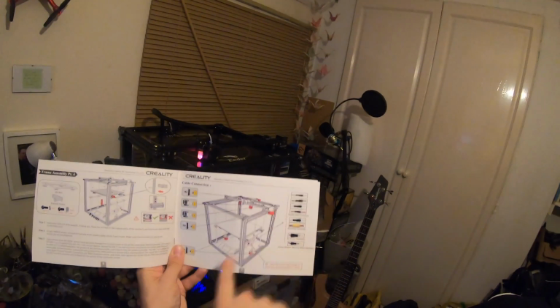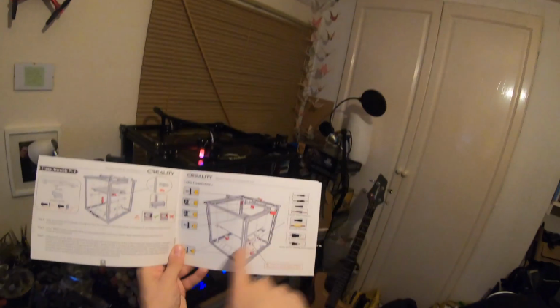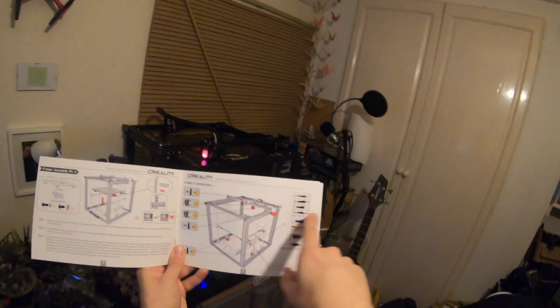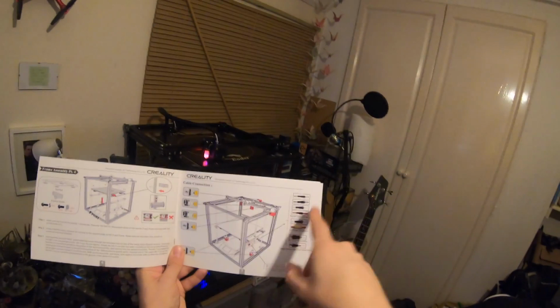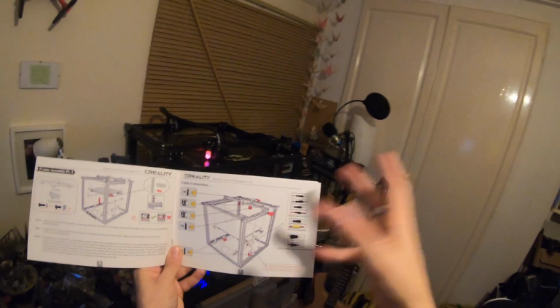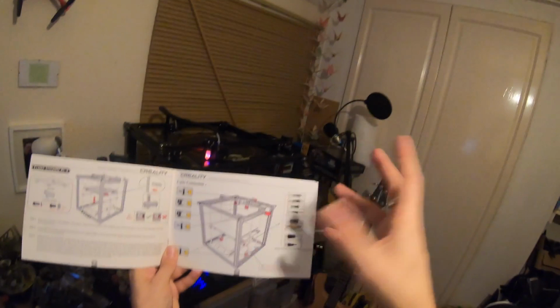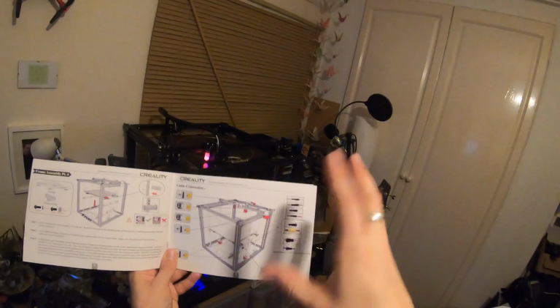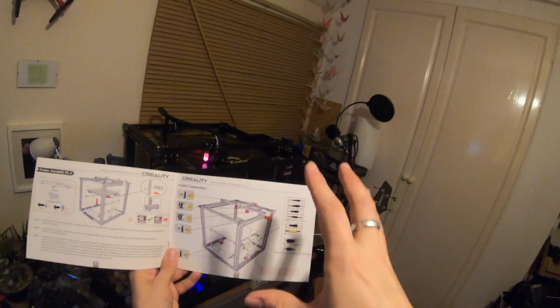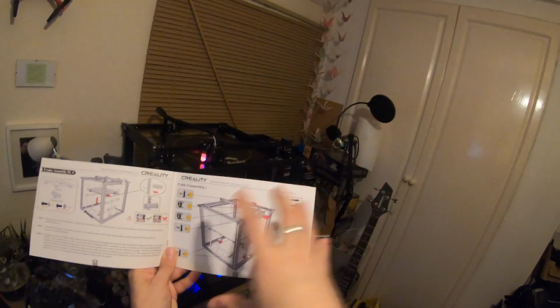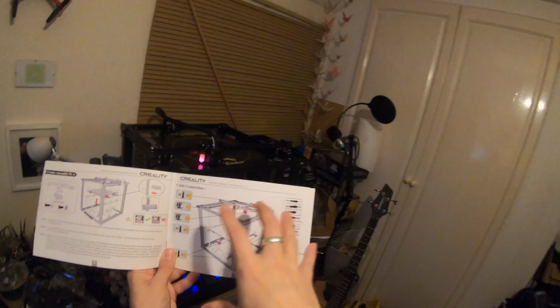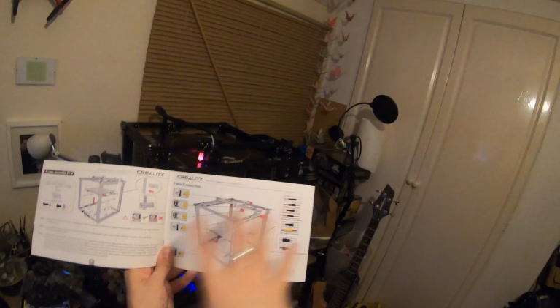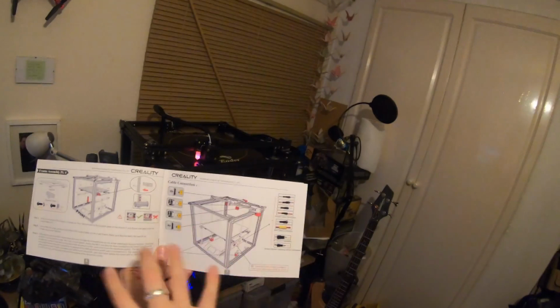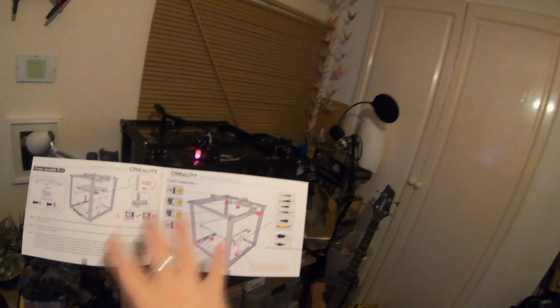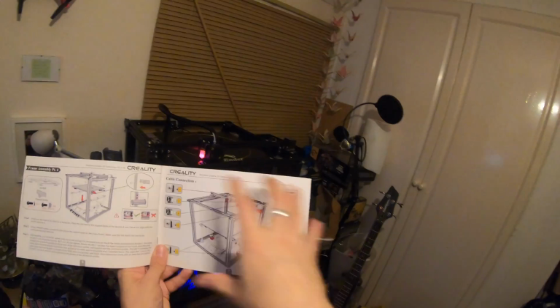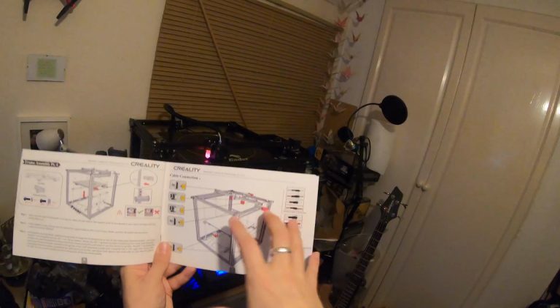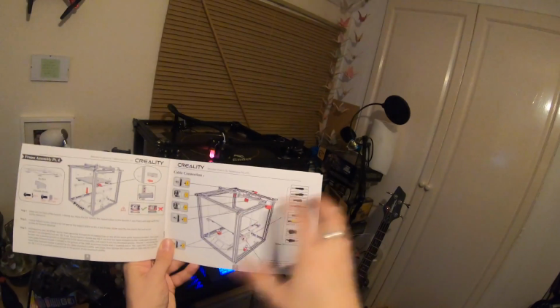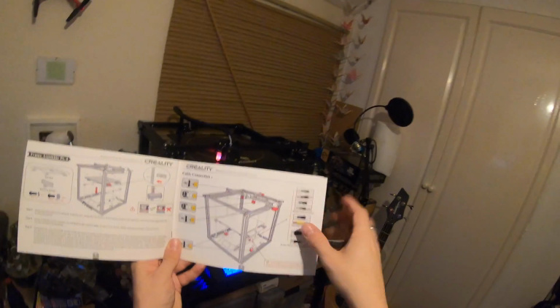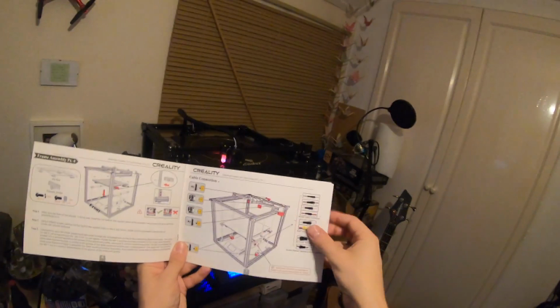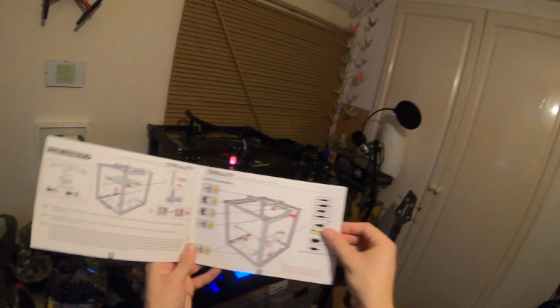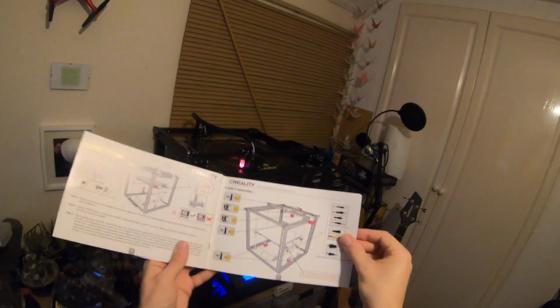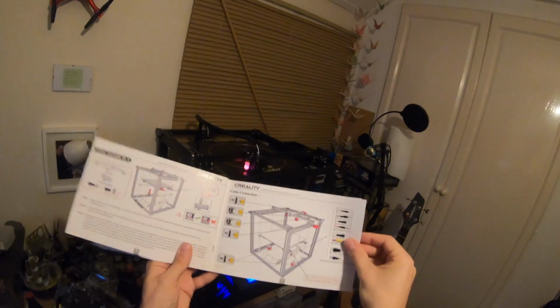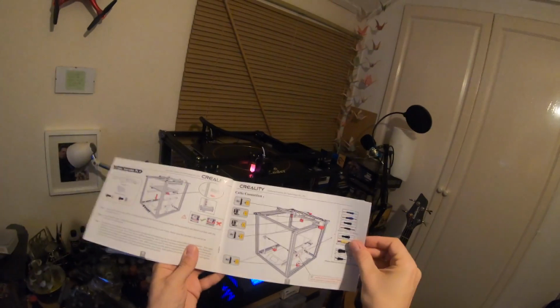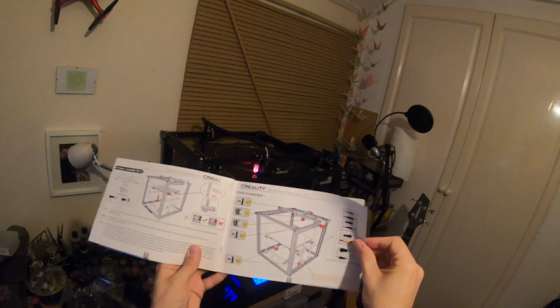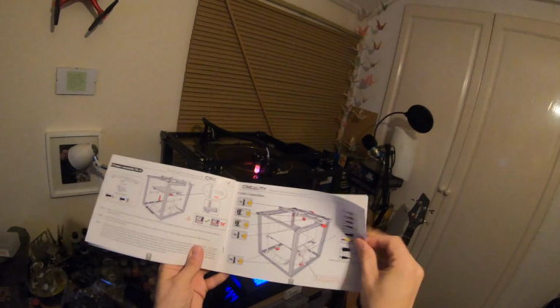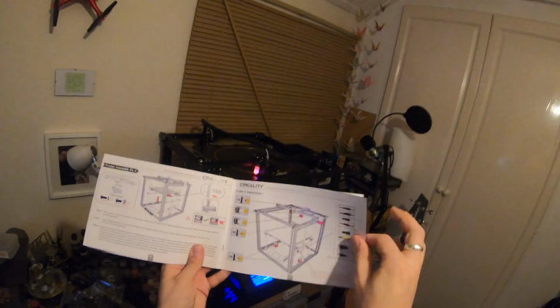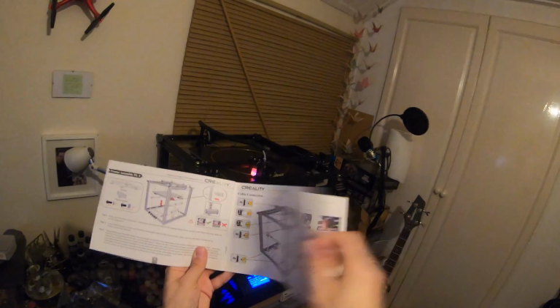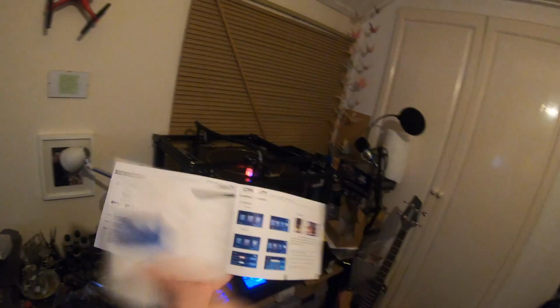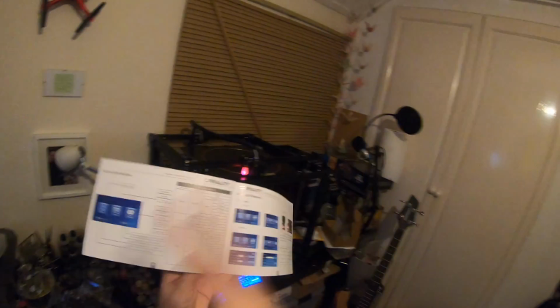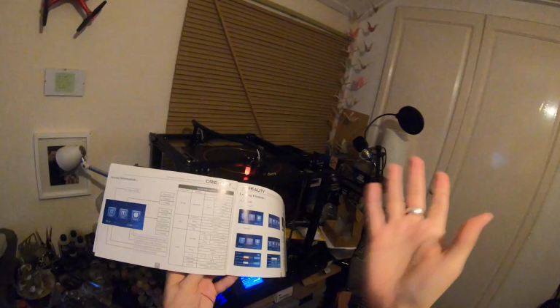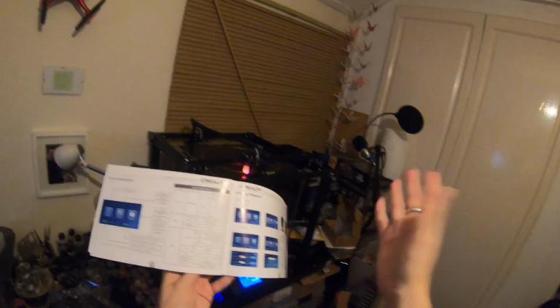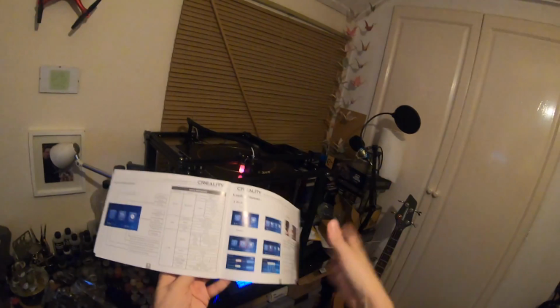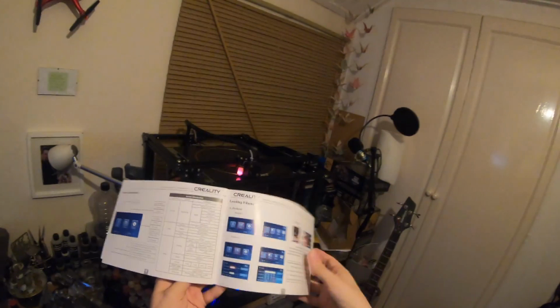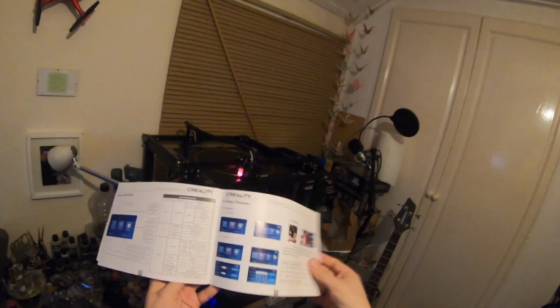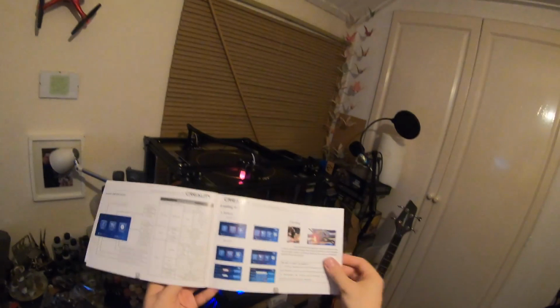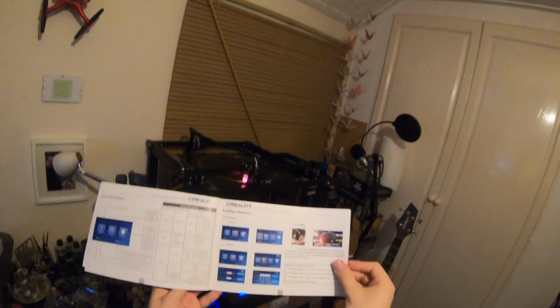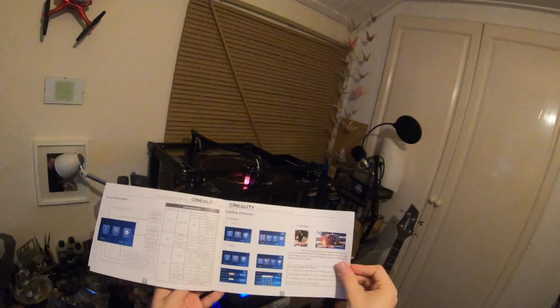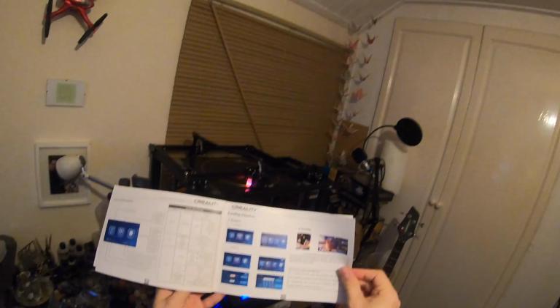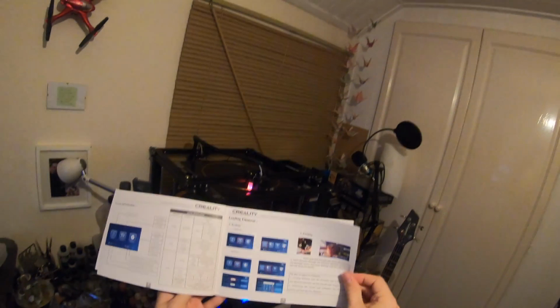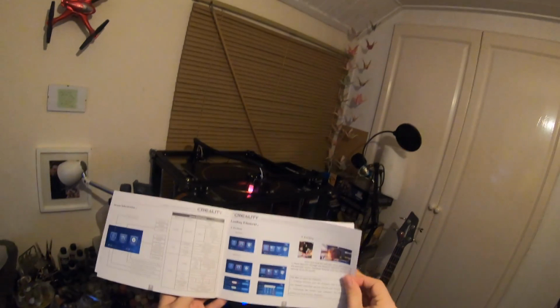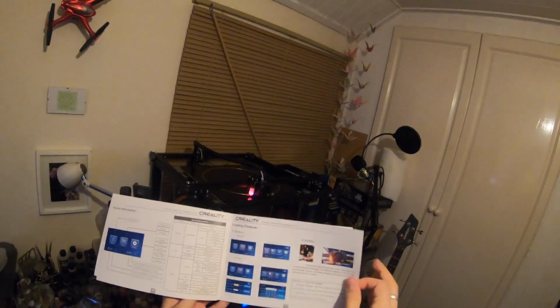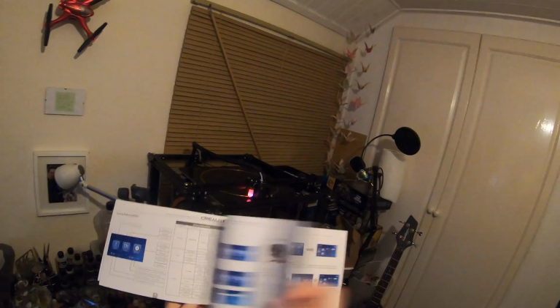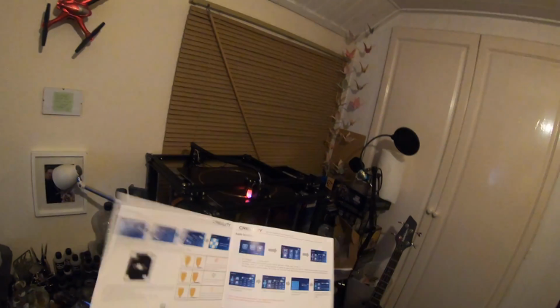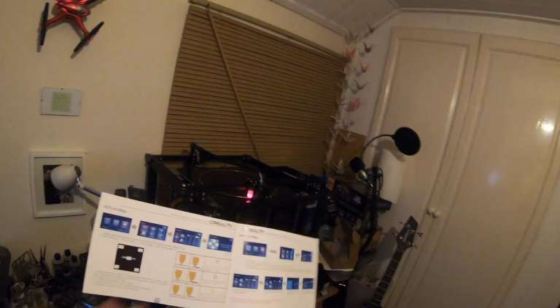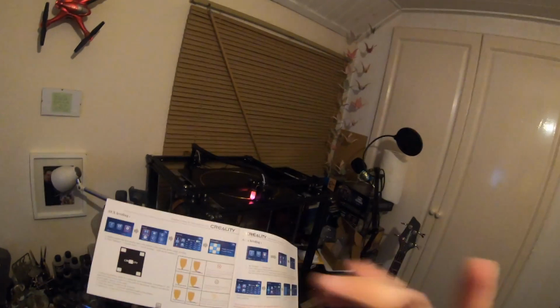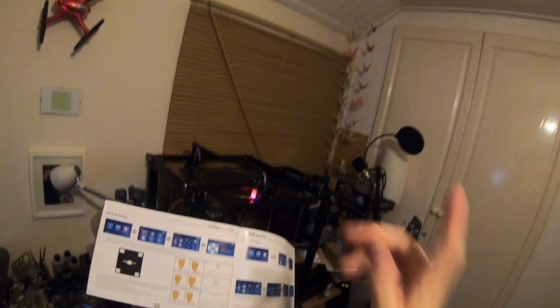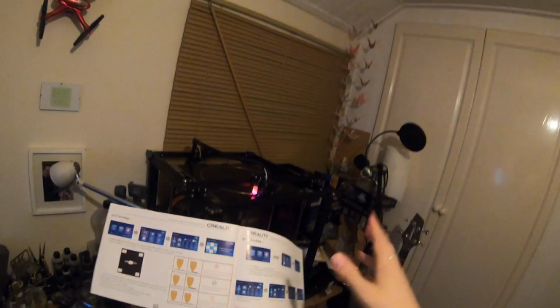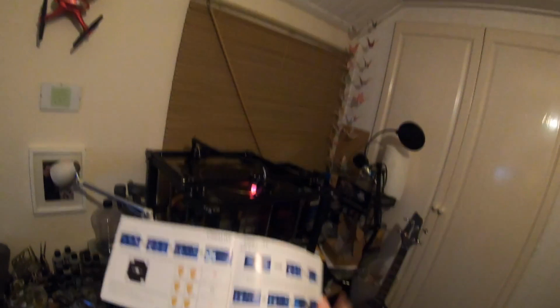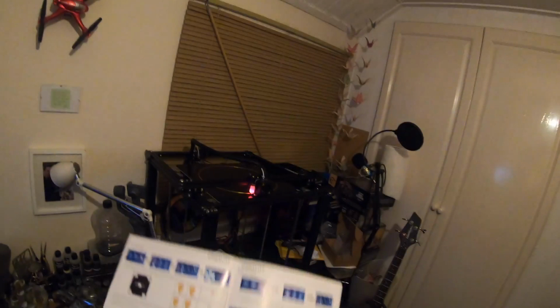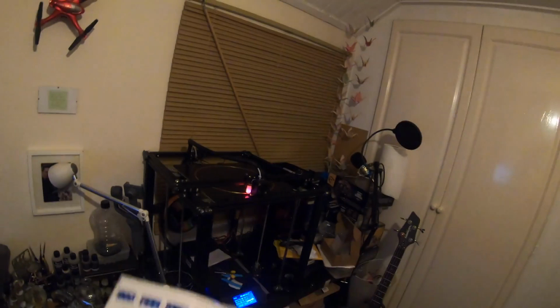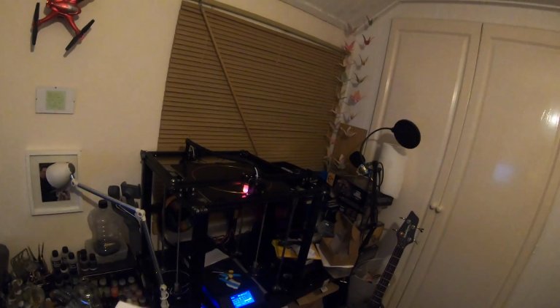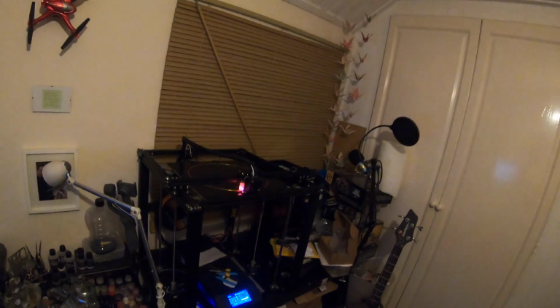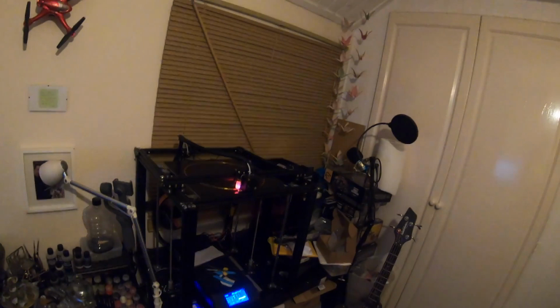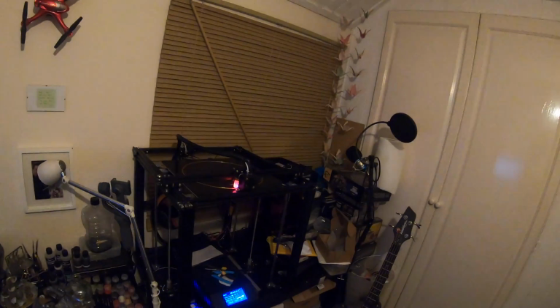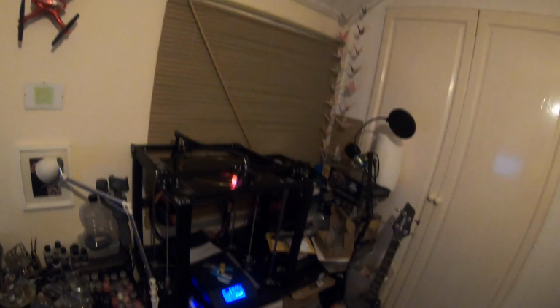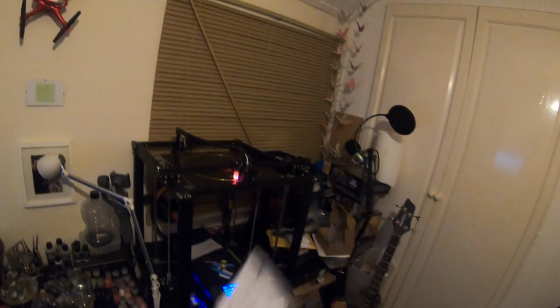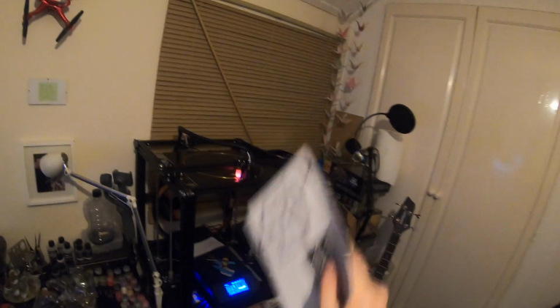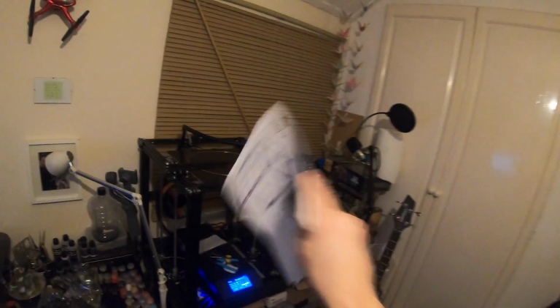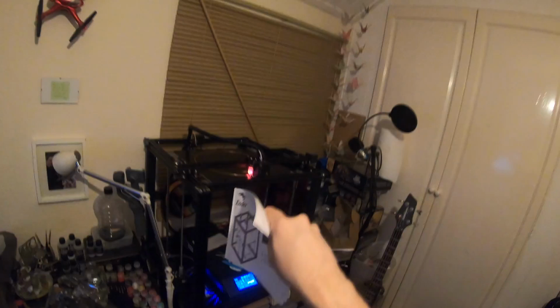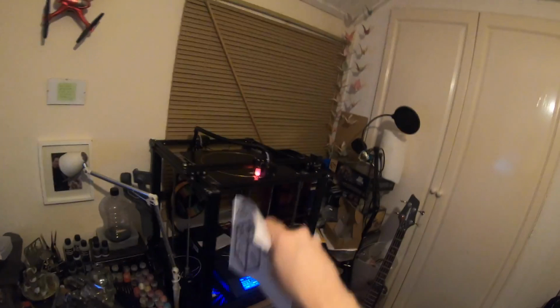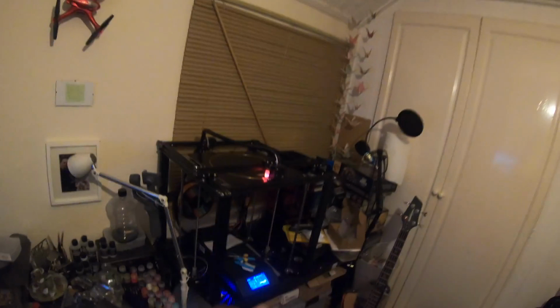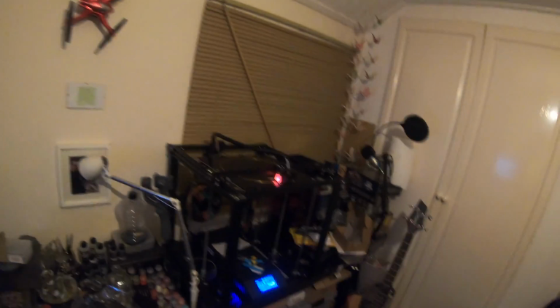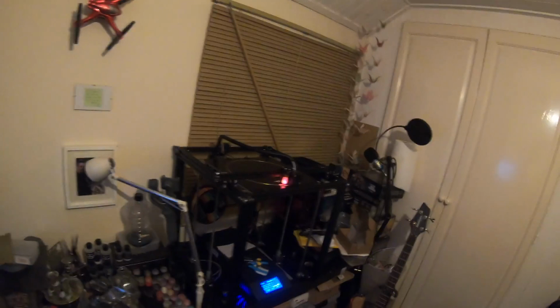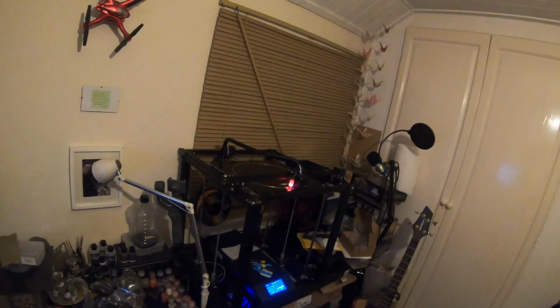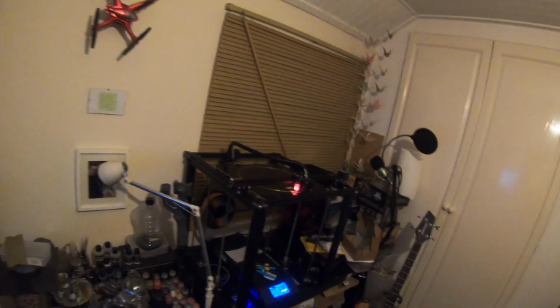The cable connections are a little bit confusing and it takes a little while to figure out exactly what's being pointed to, but once you've got yourself around that it's pretty simple.